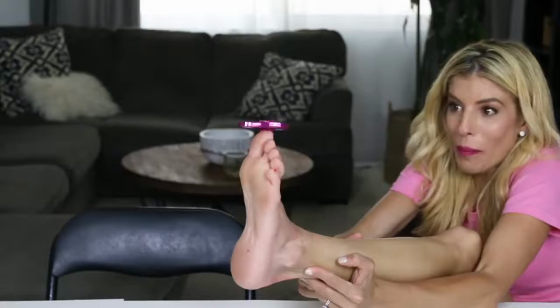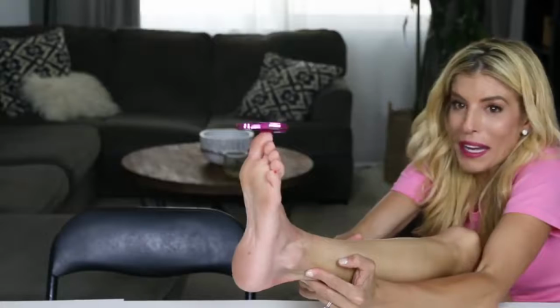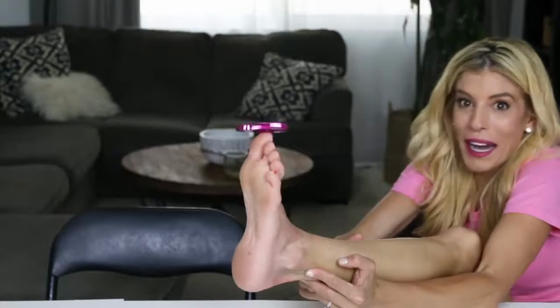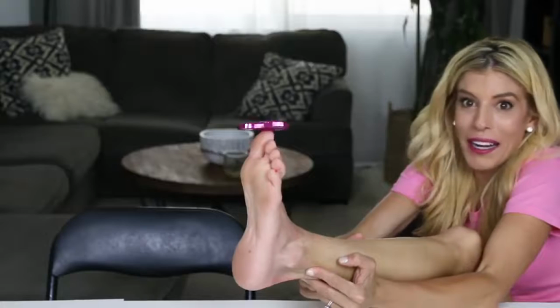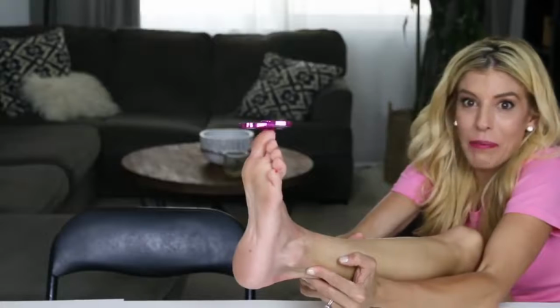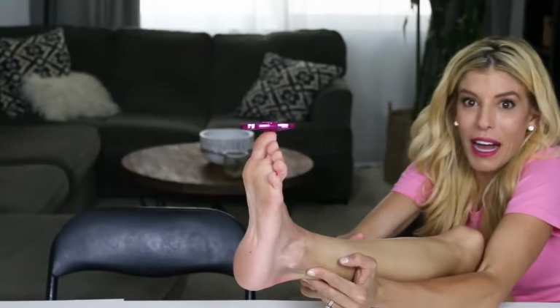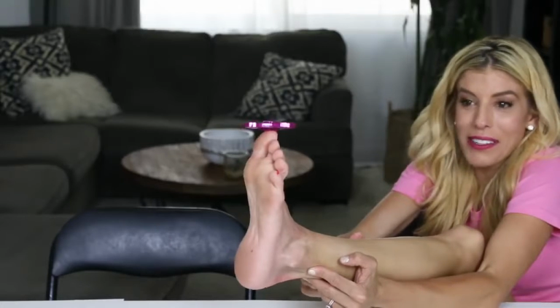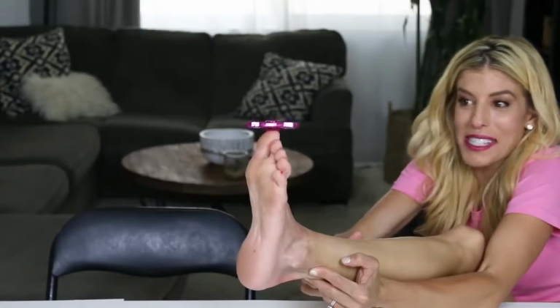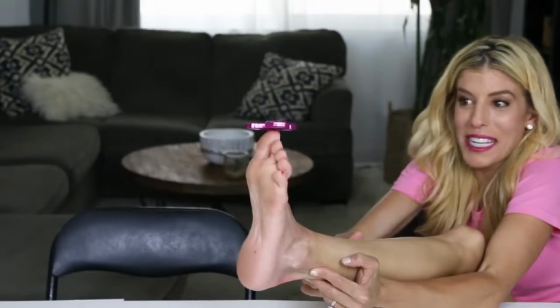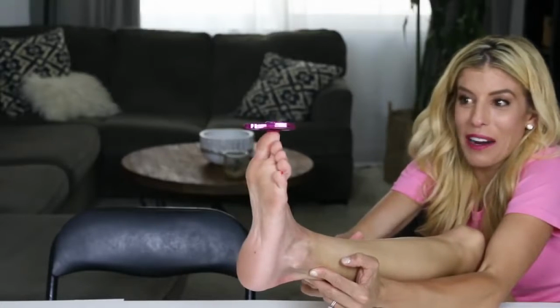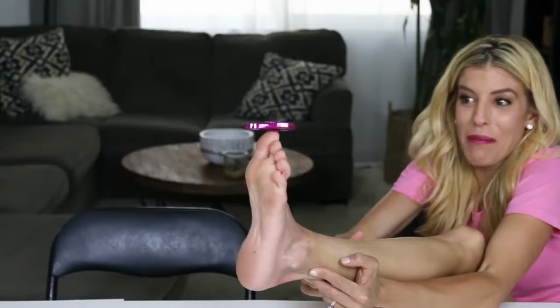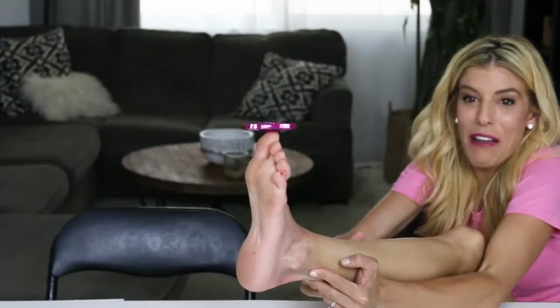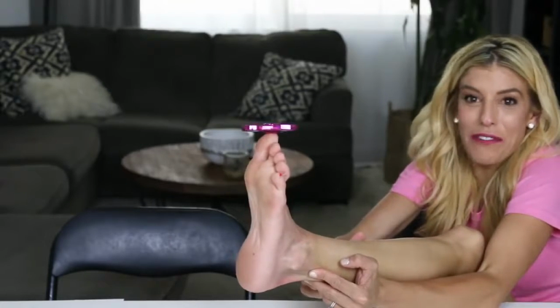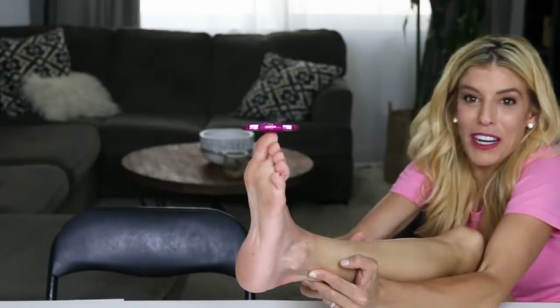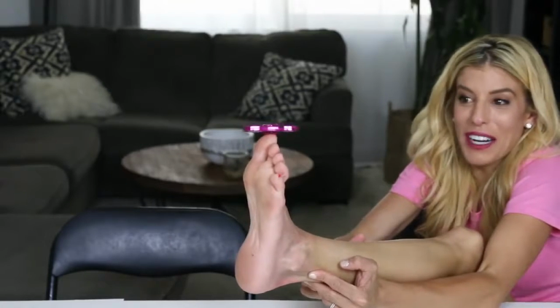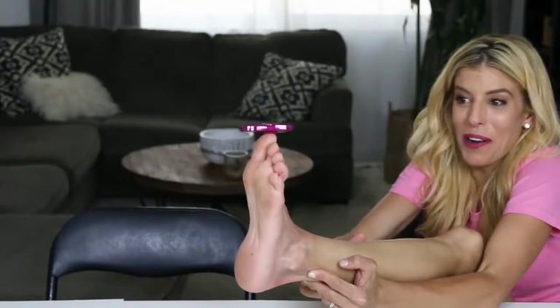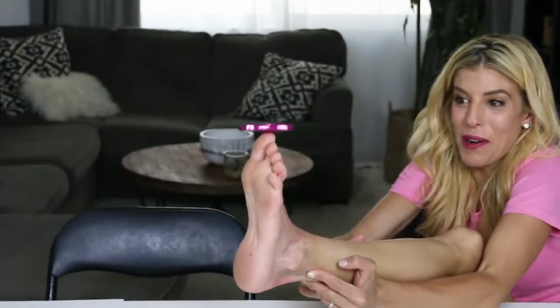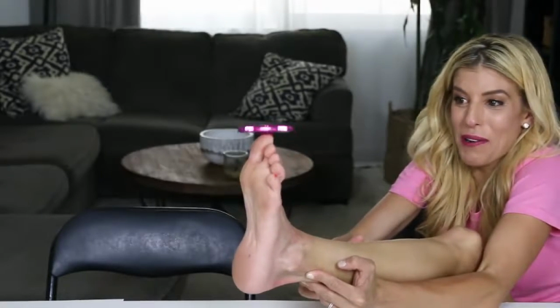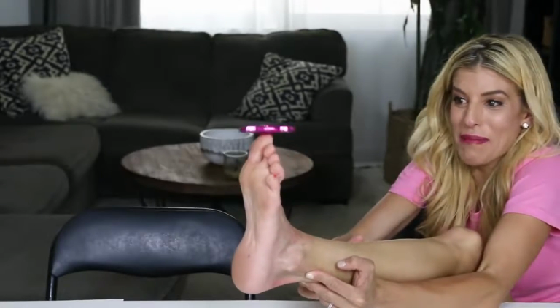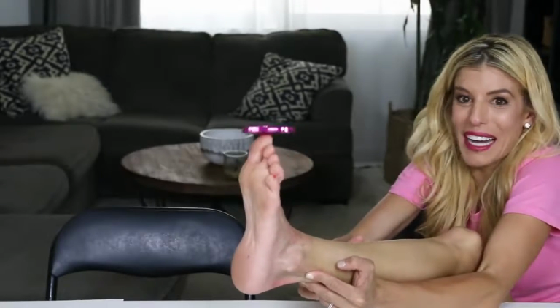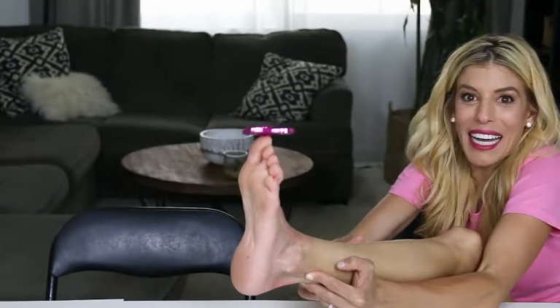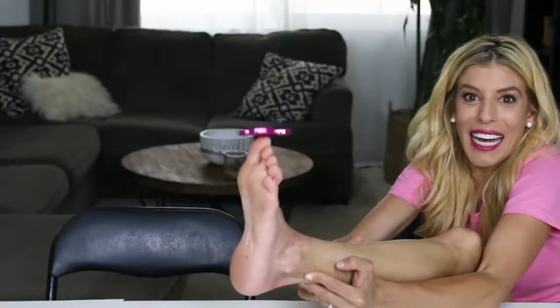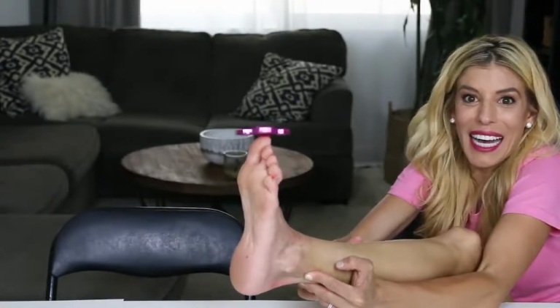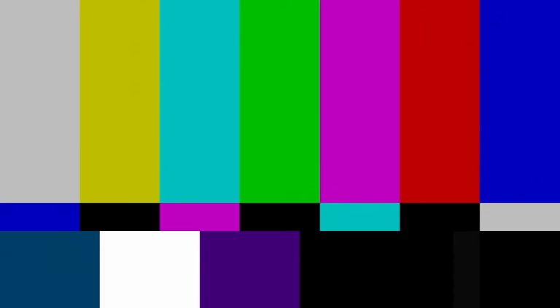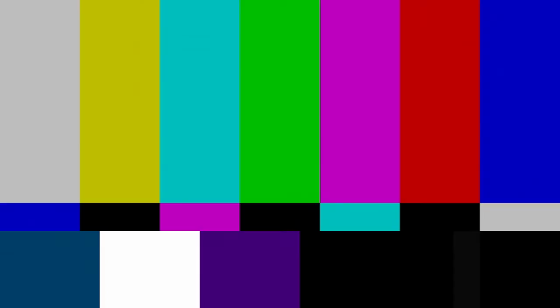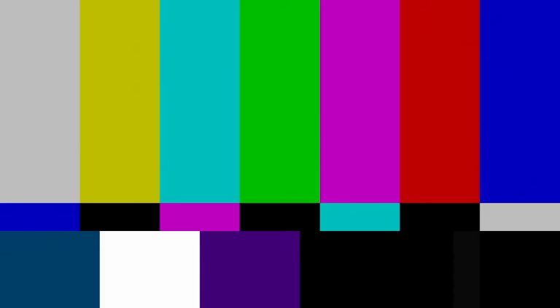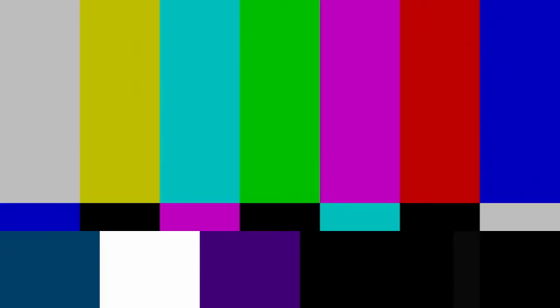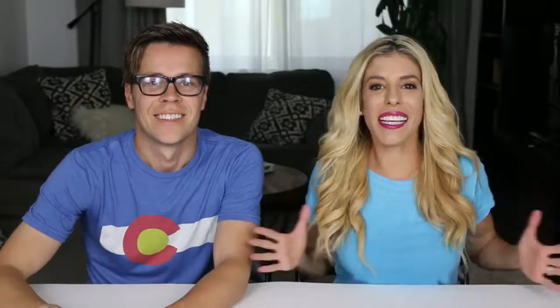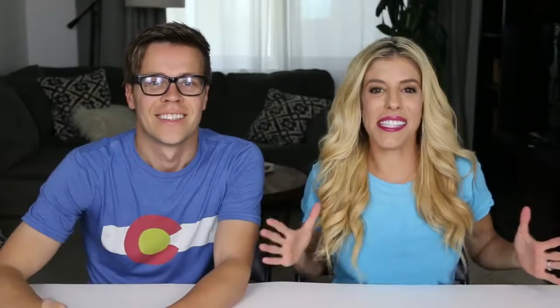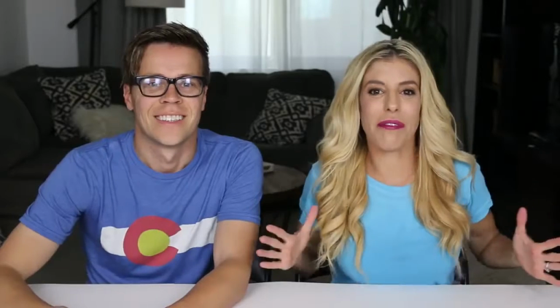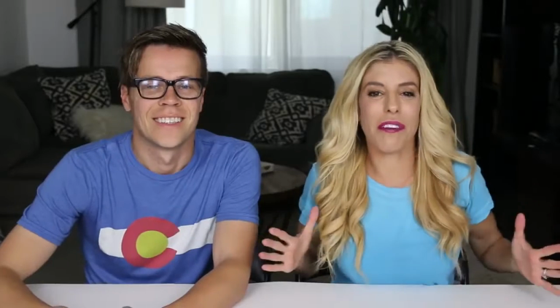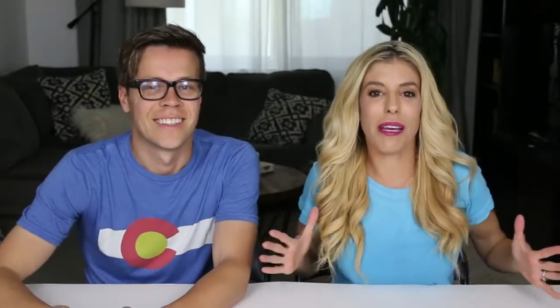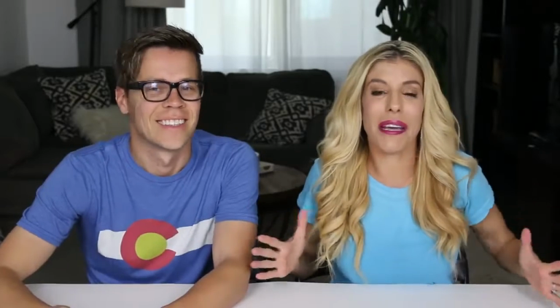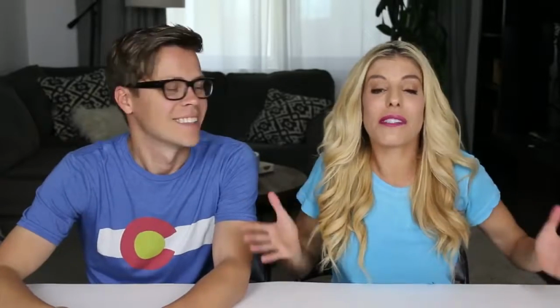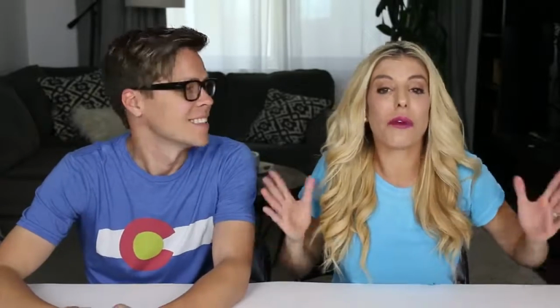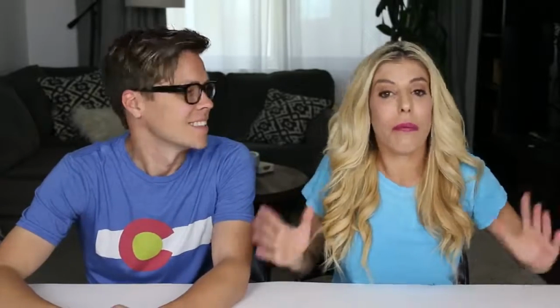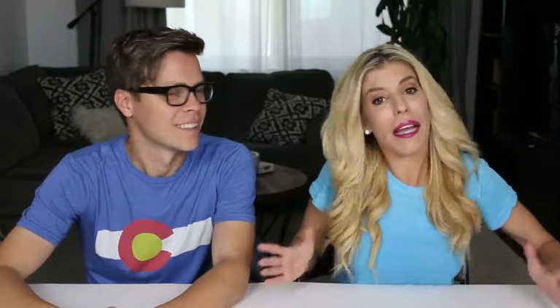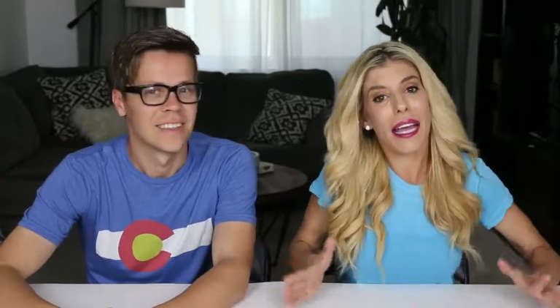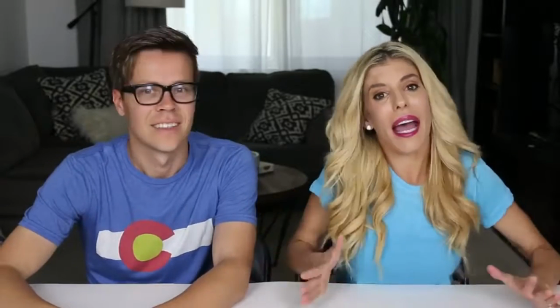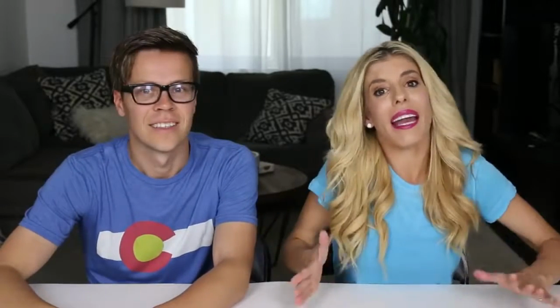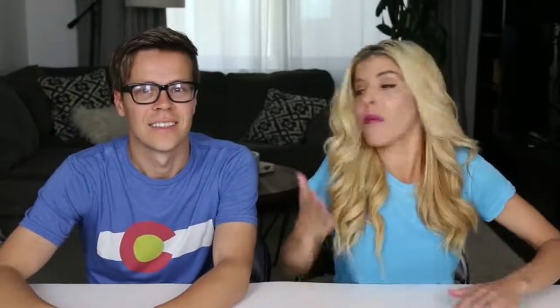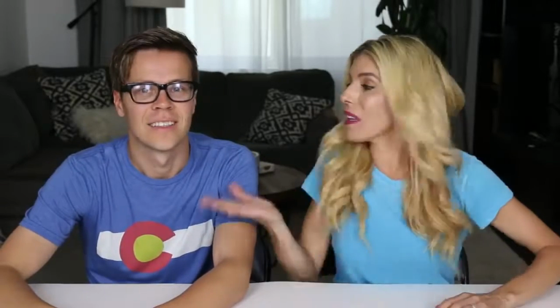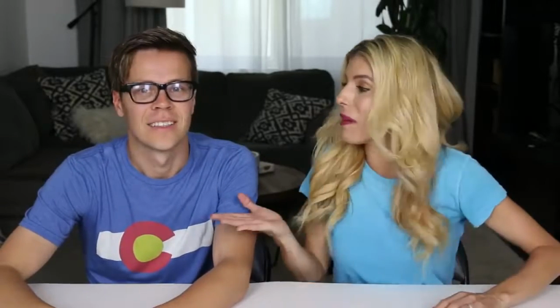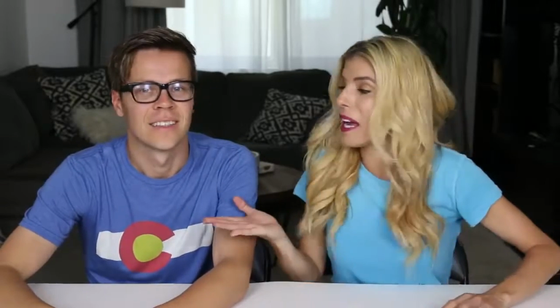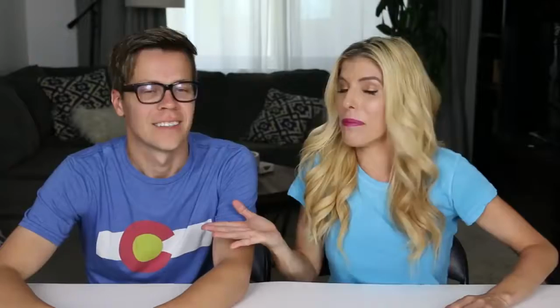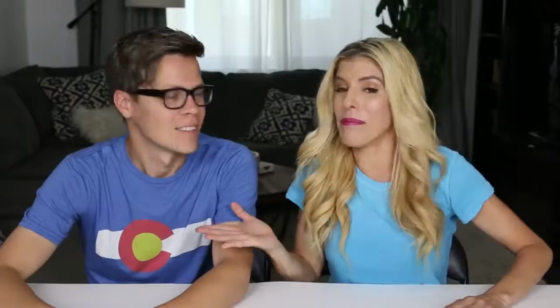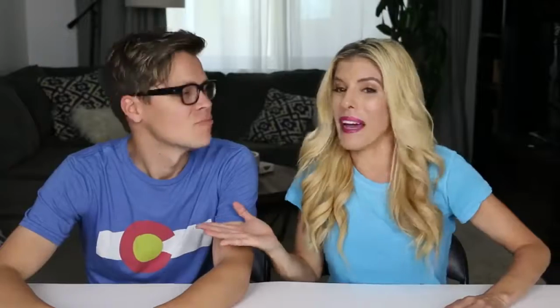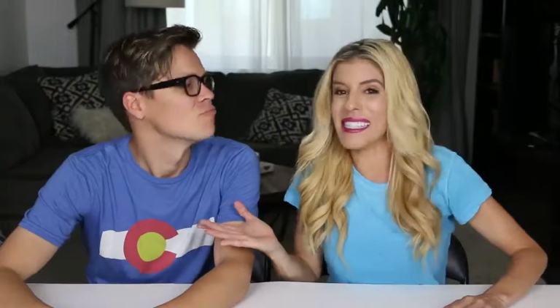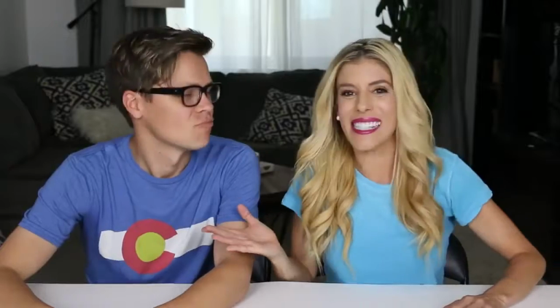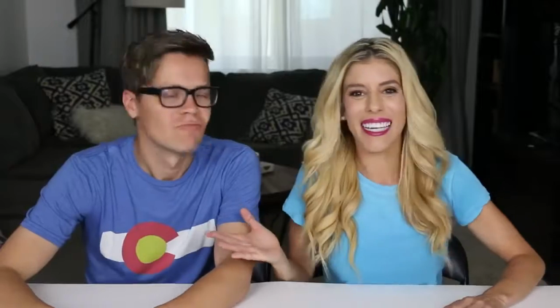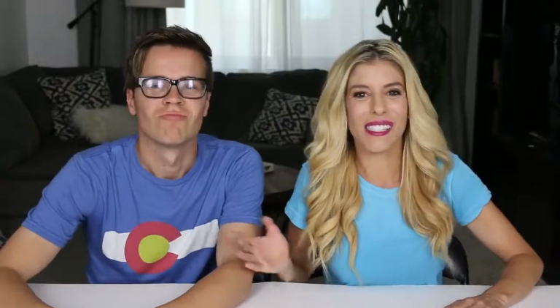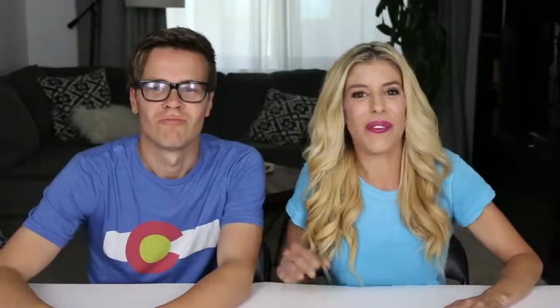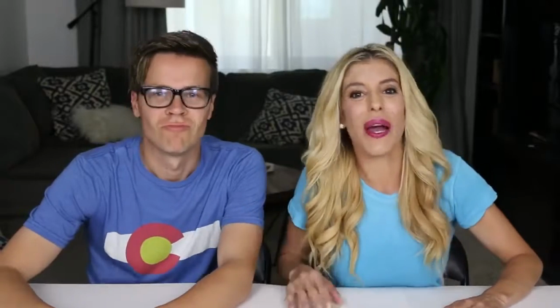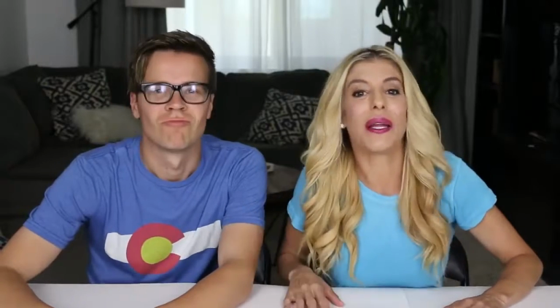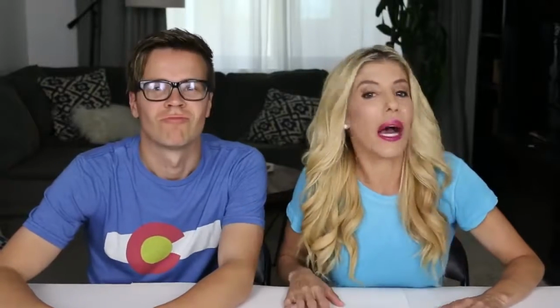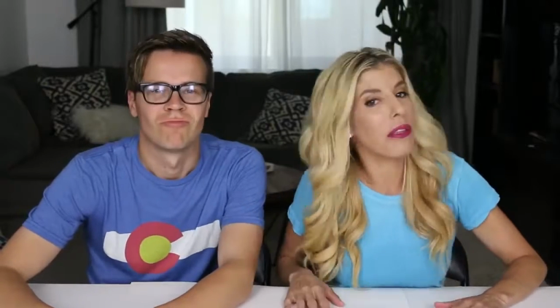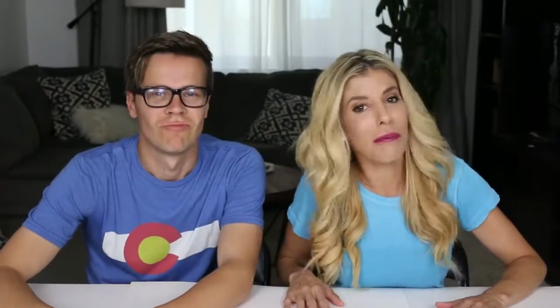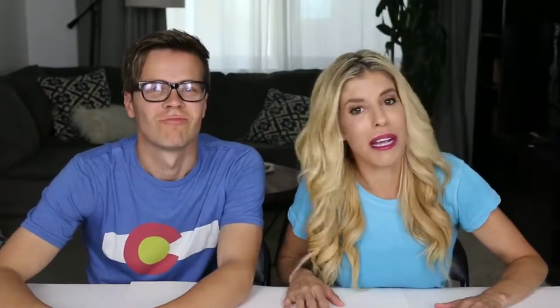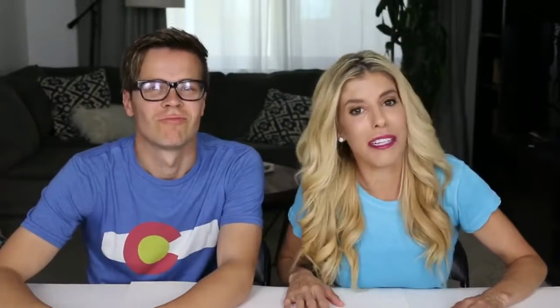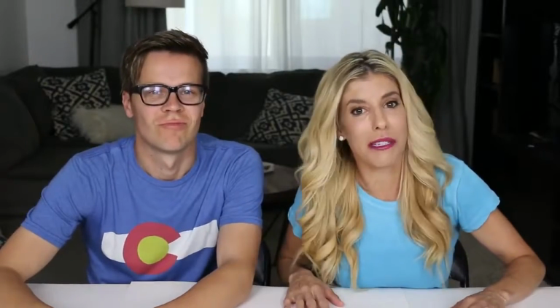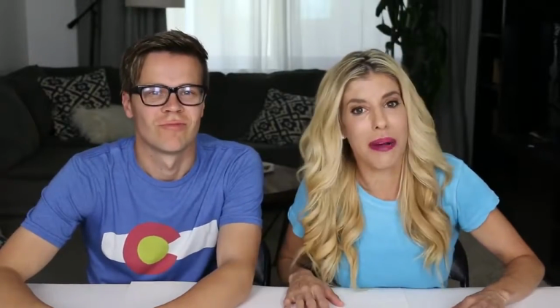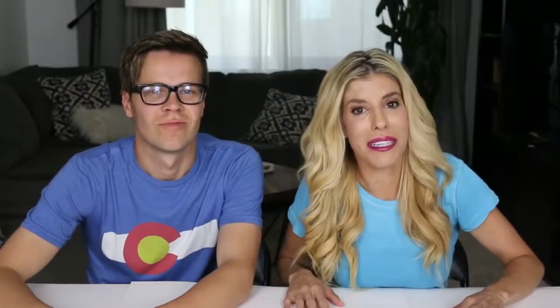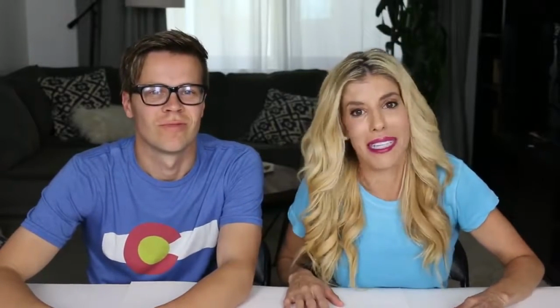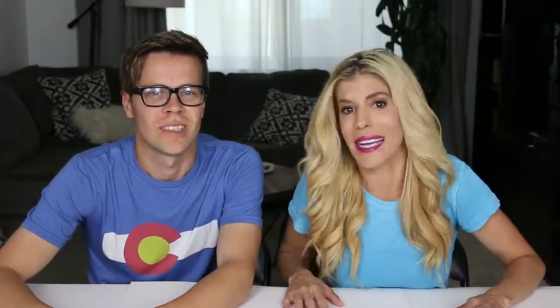Oh my god, I'm balancing it on my foot! Hey ZamFam, it's Rebecca, and I'm with my hubby Matt Slays for another Marriage Monday.